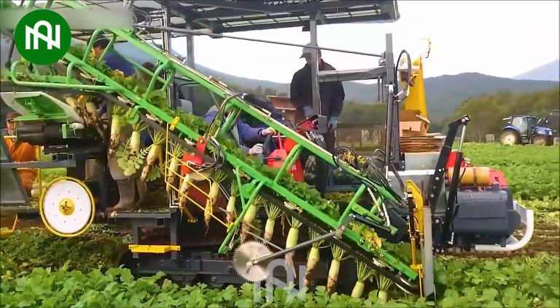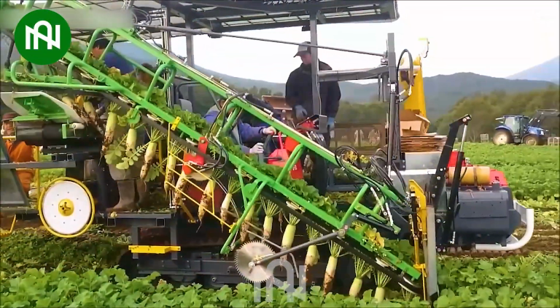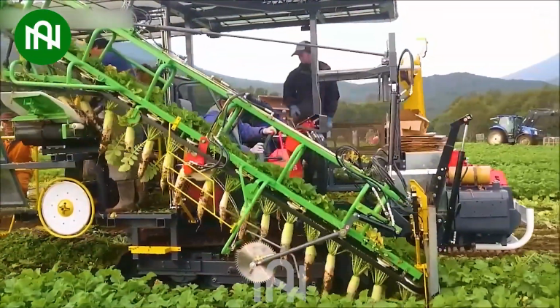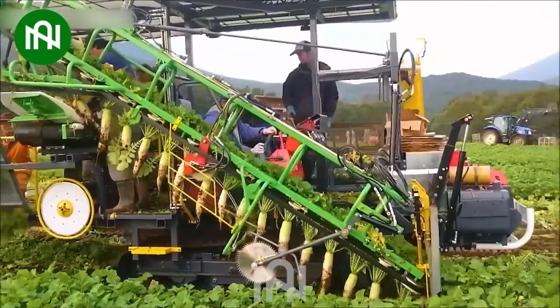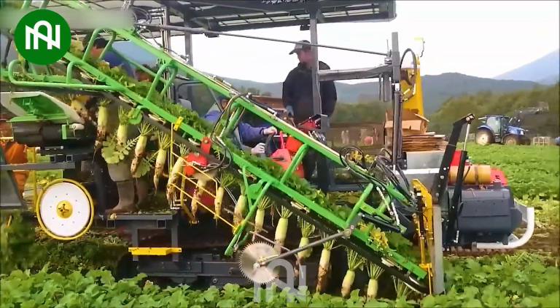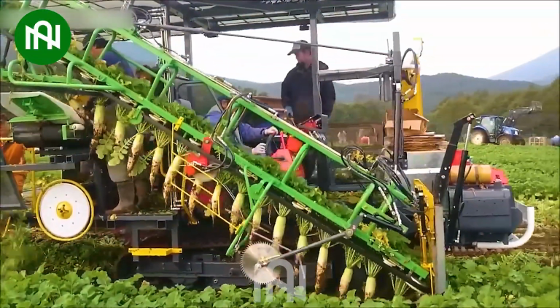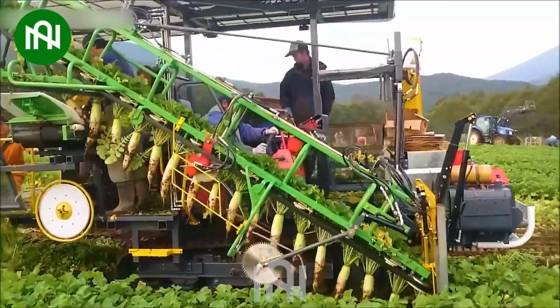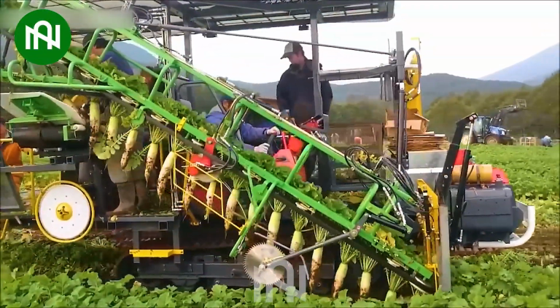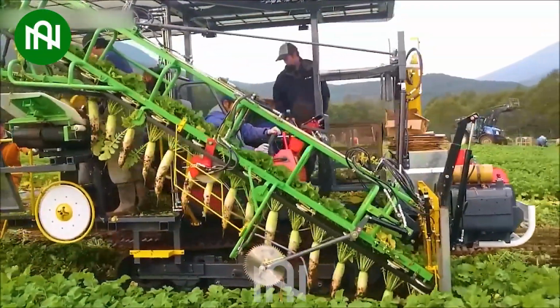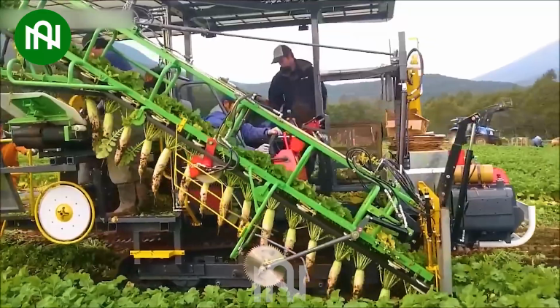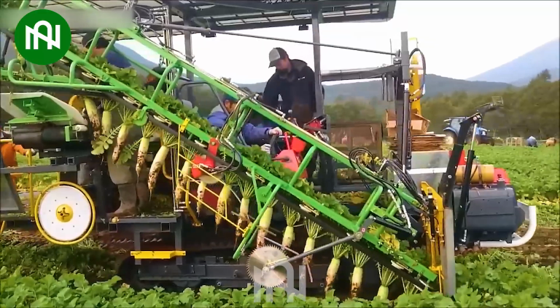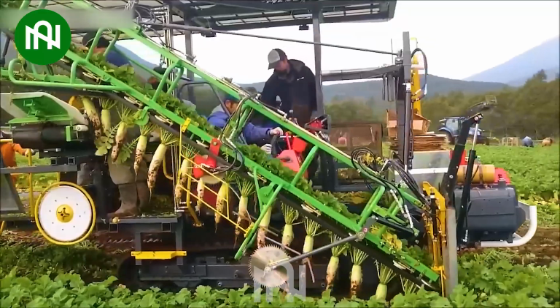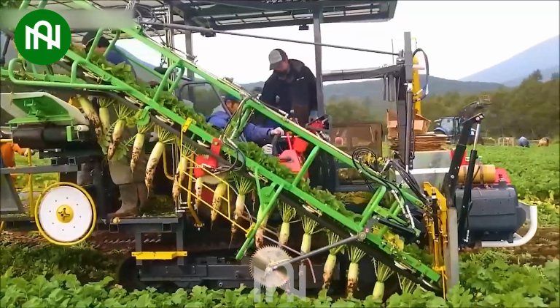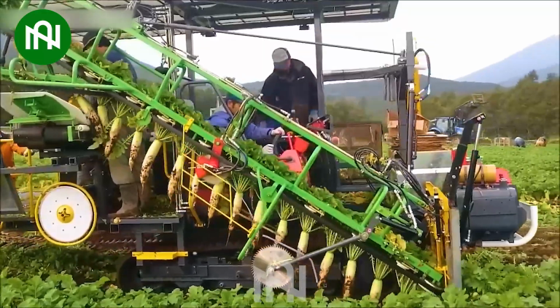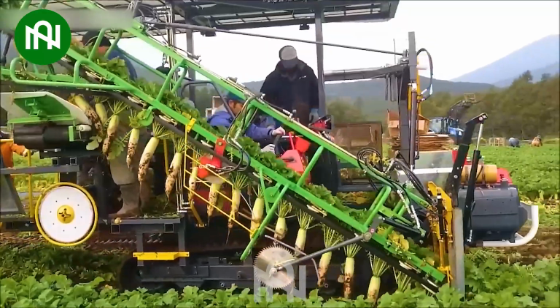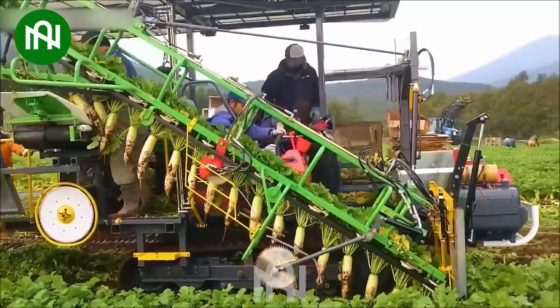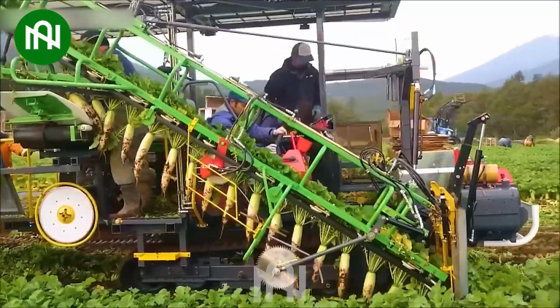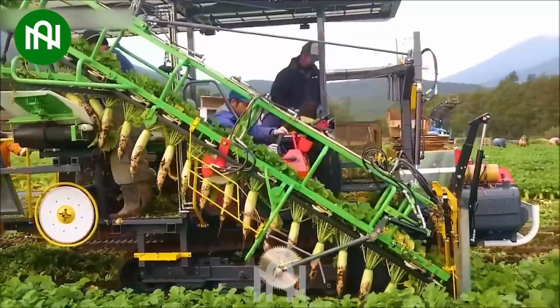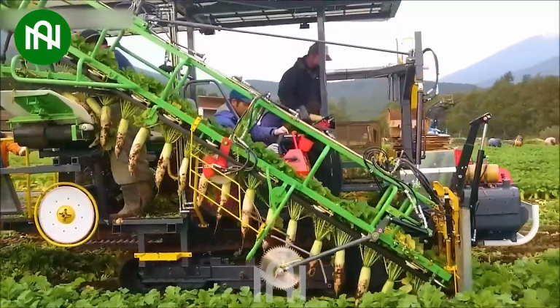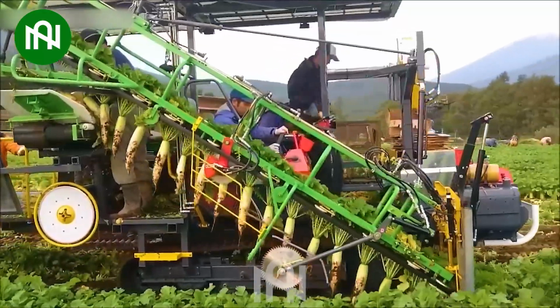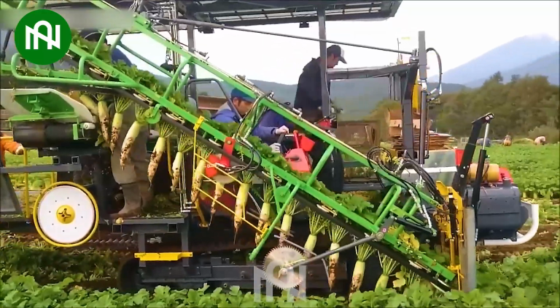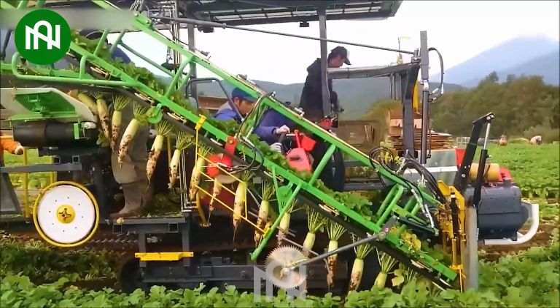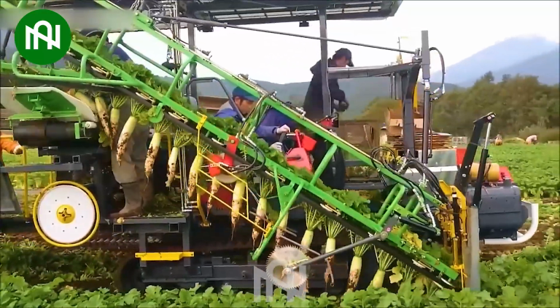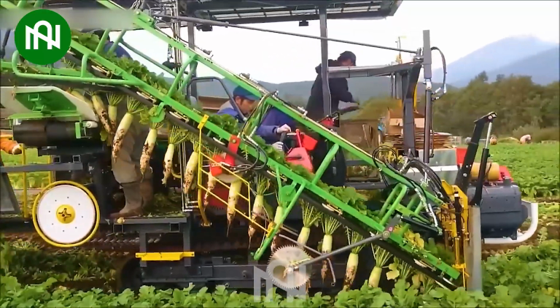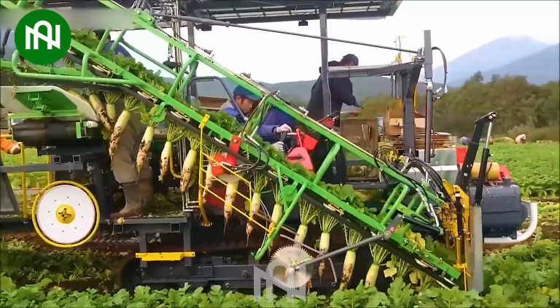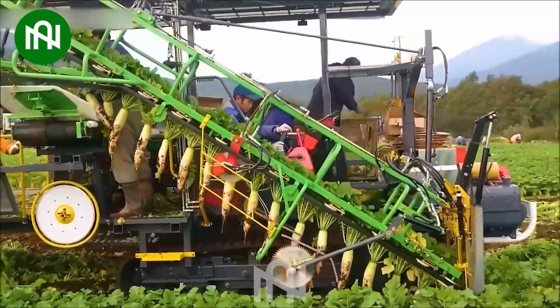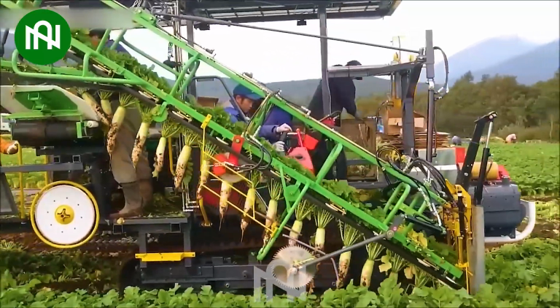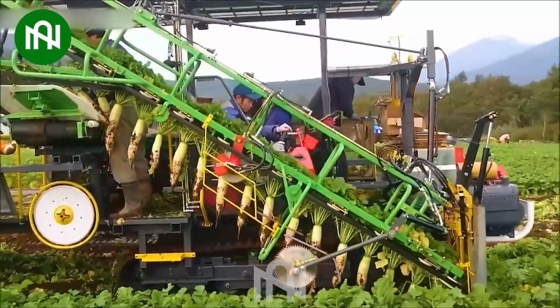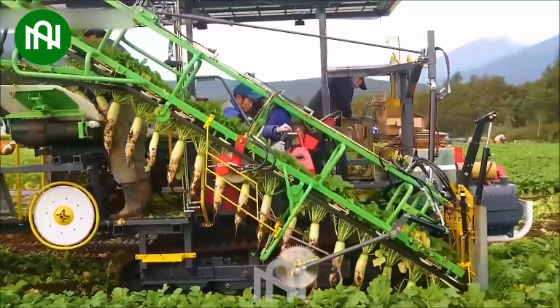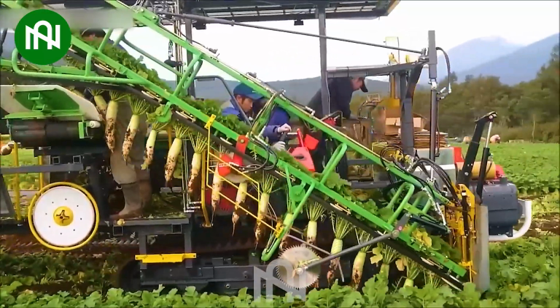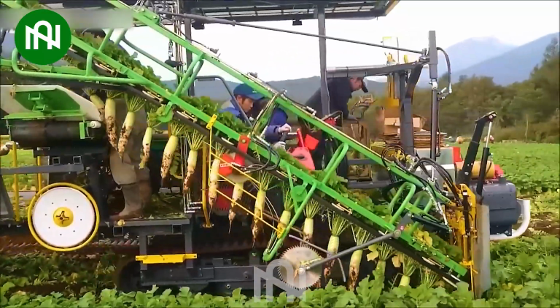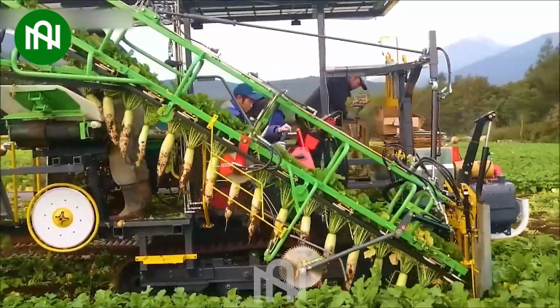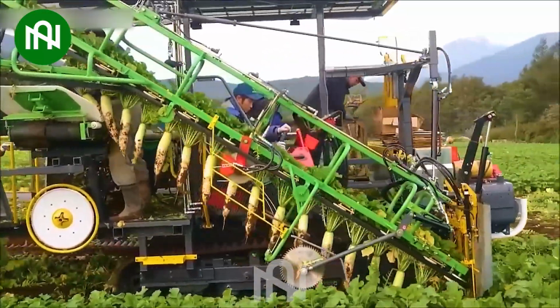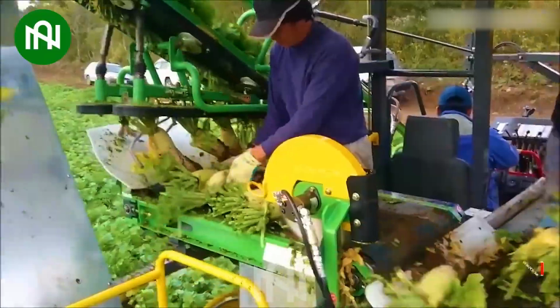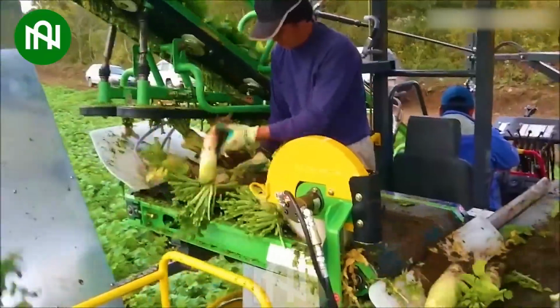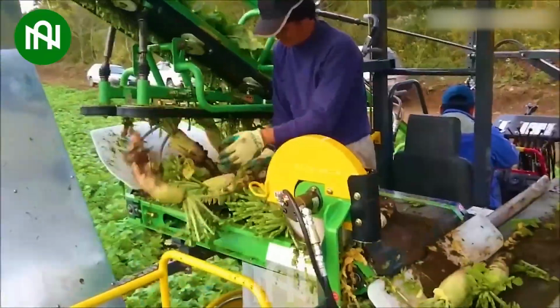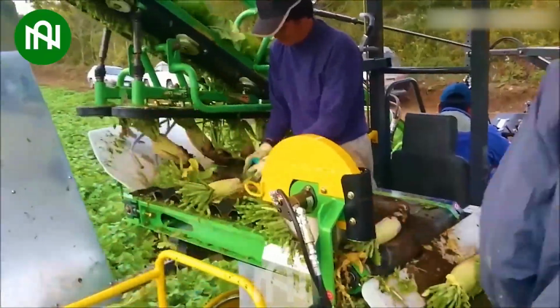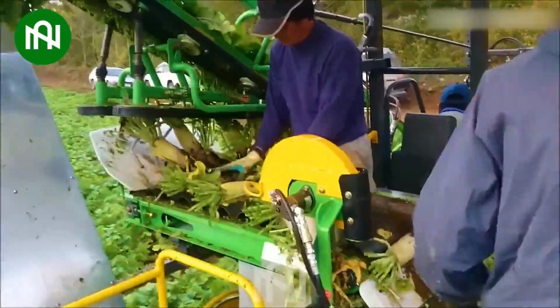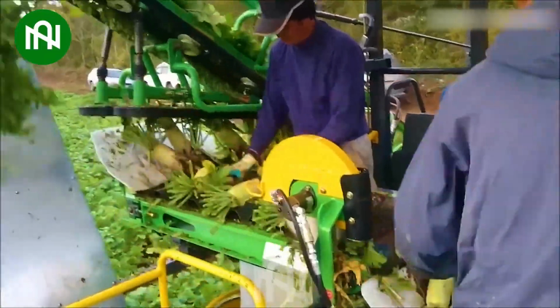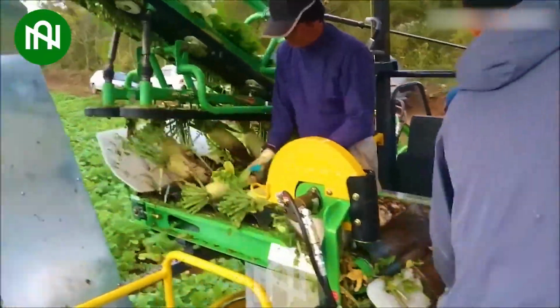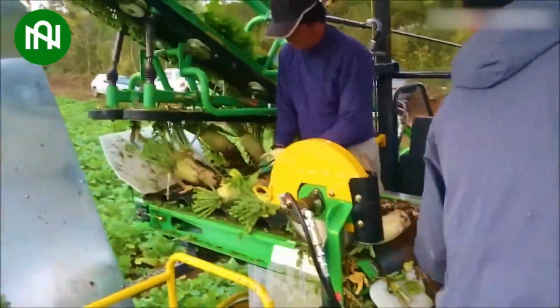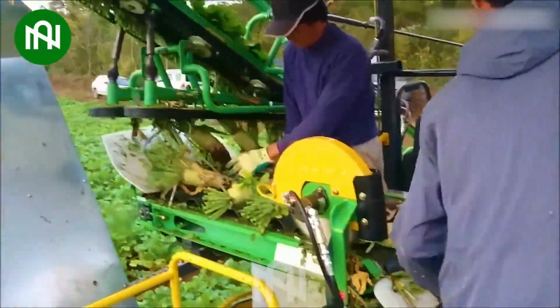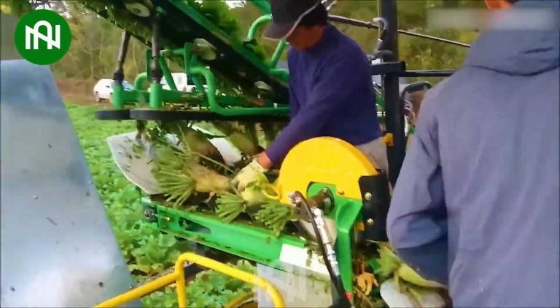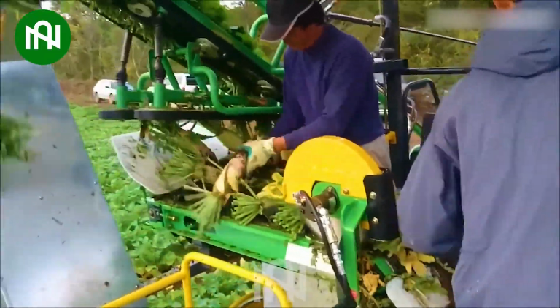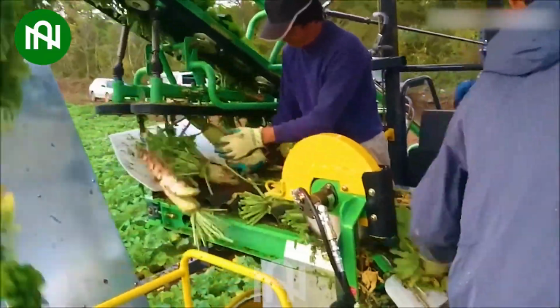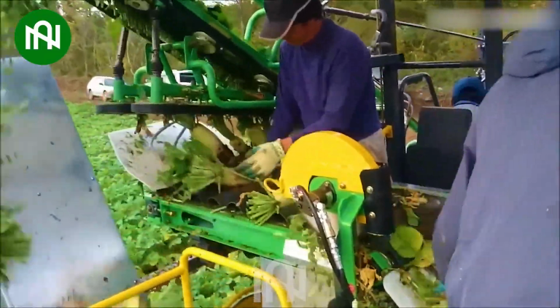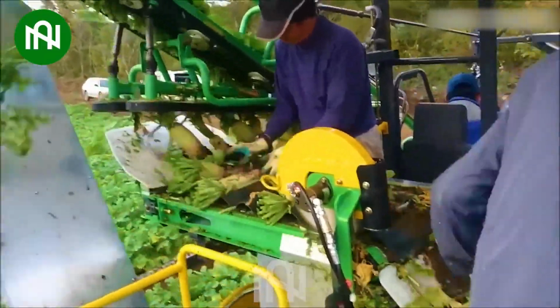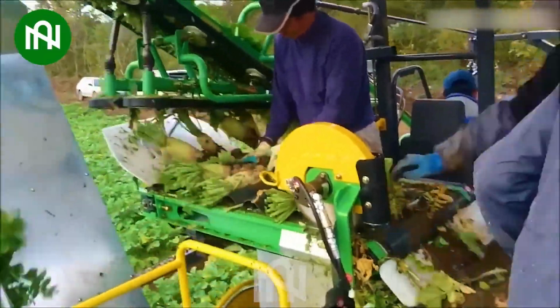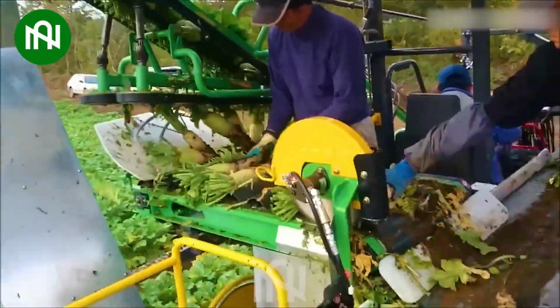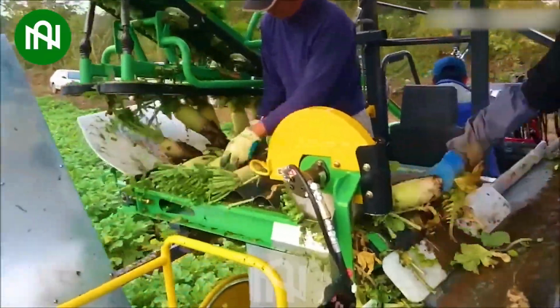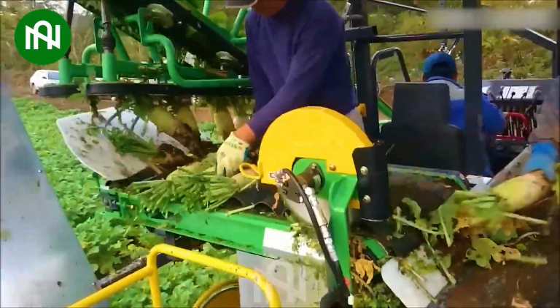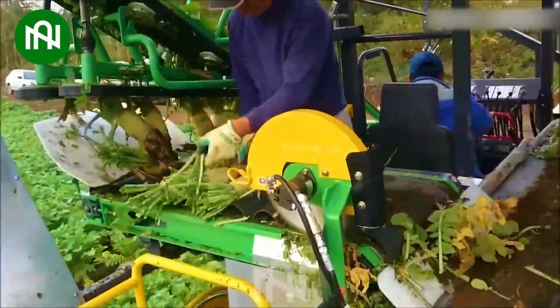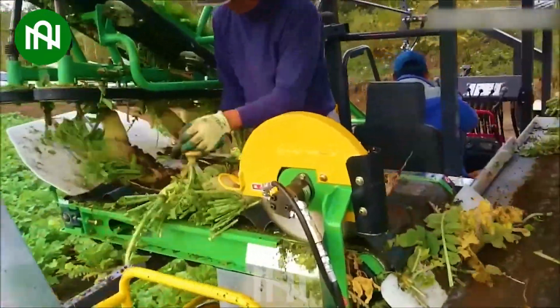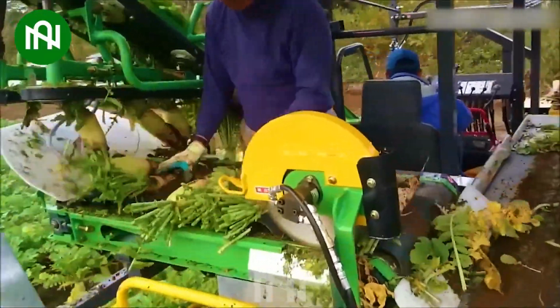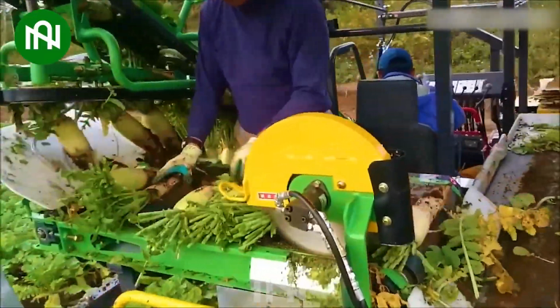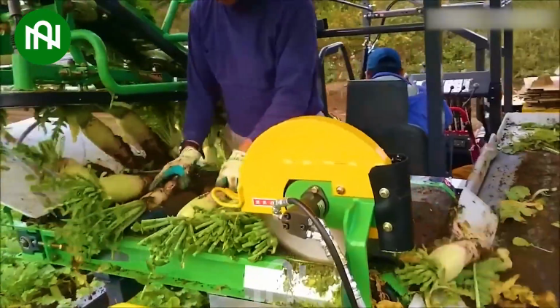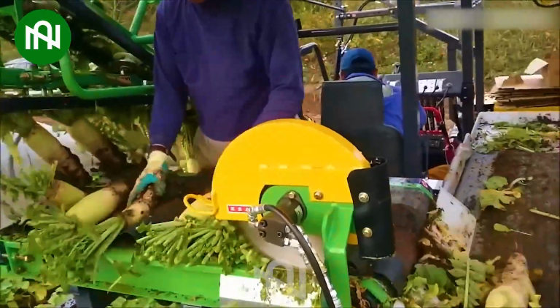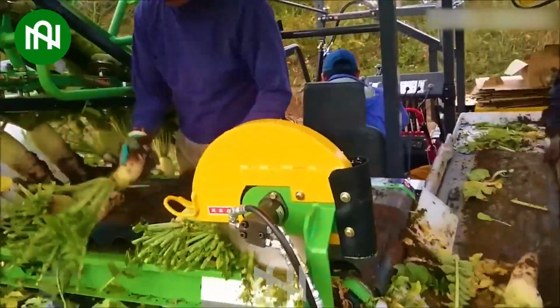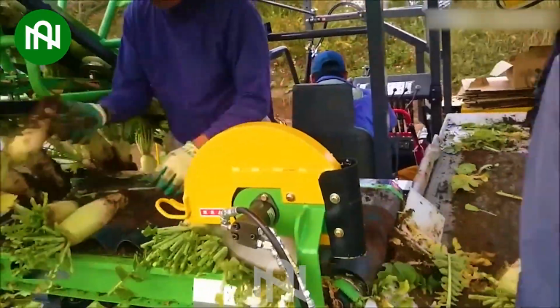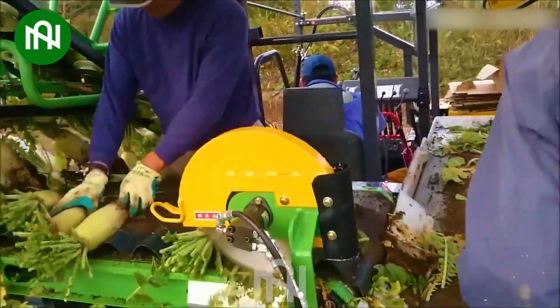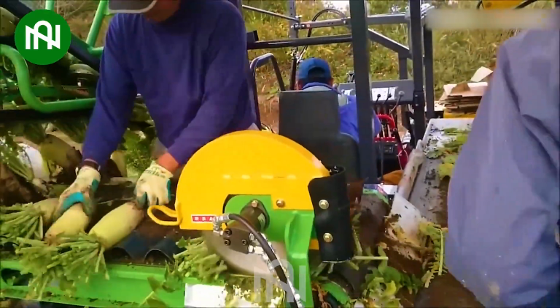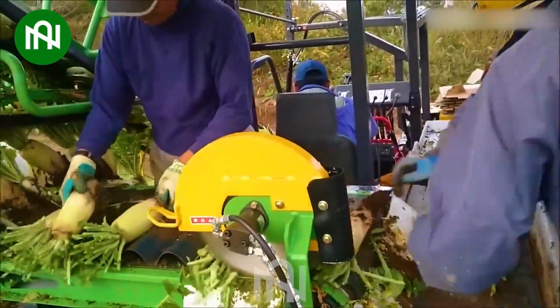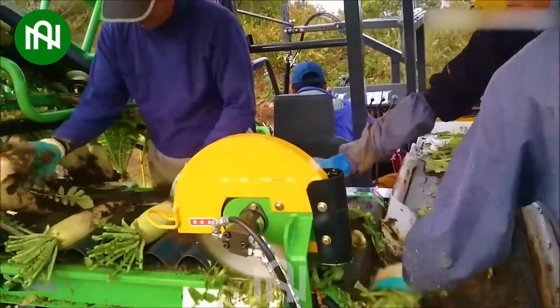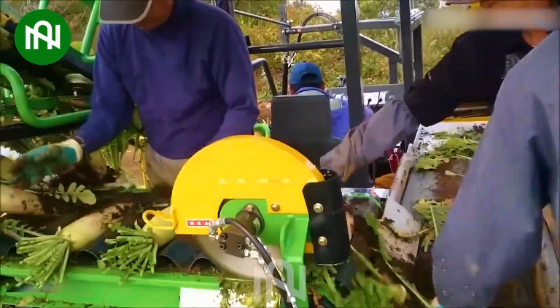The white radish harvesting machine is truly a technological achievement, as it can harvest hundreds of vegetables per hour.